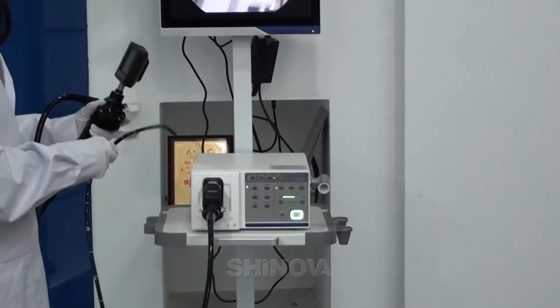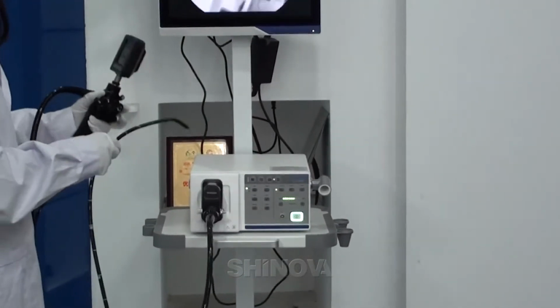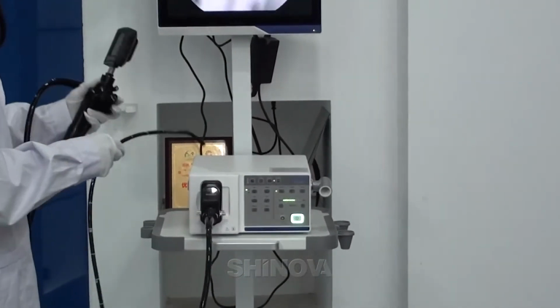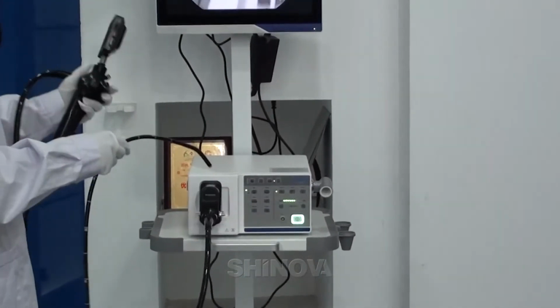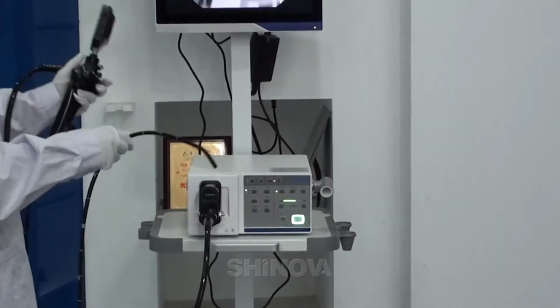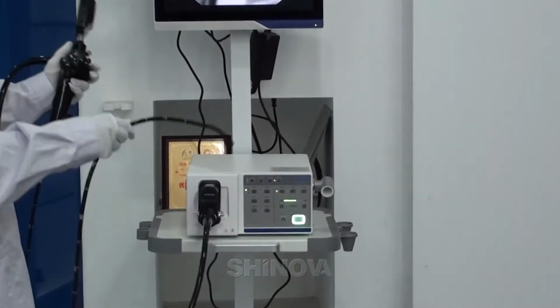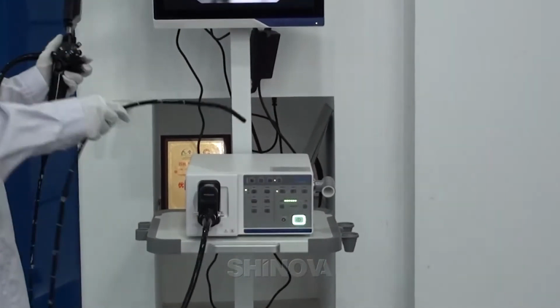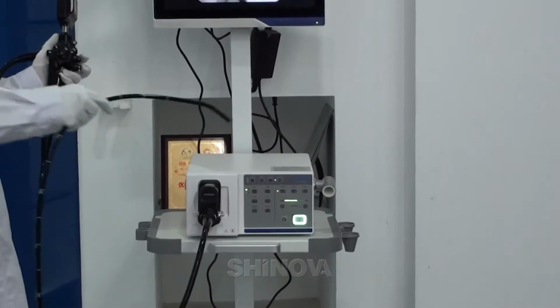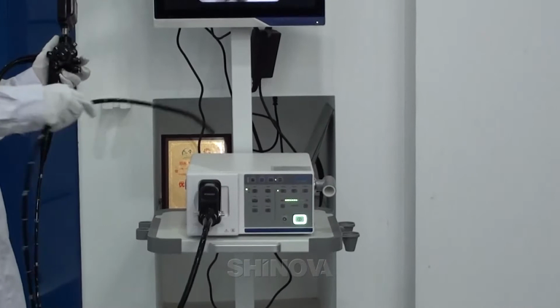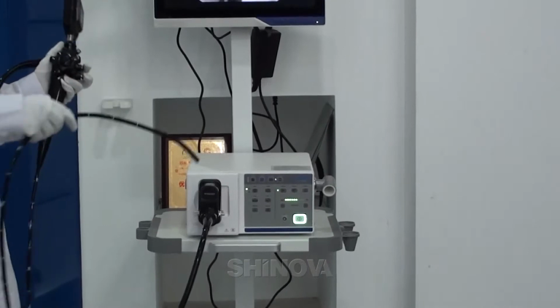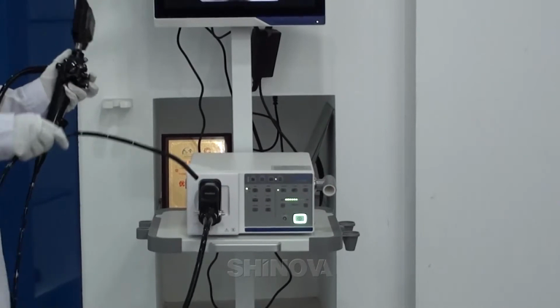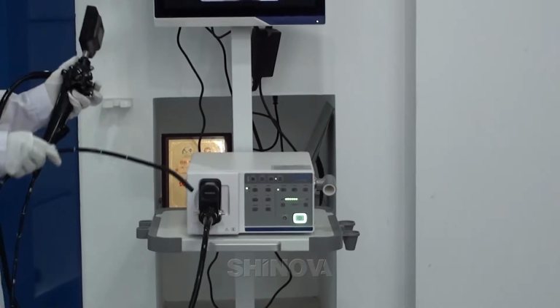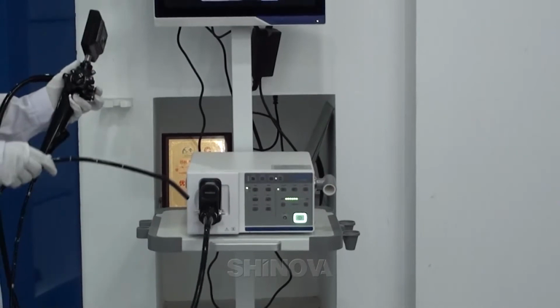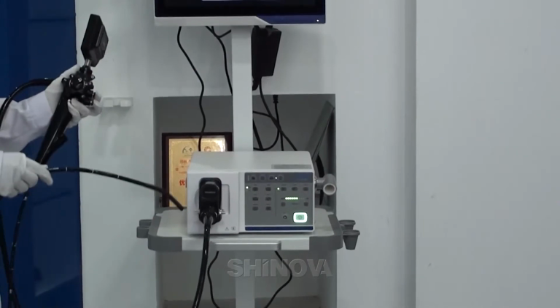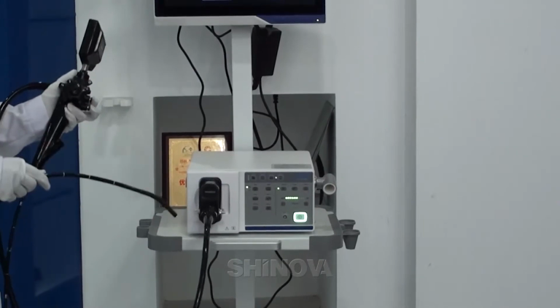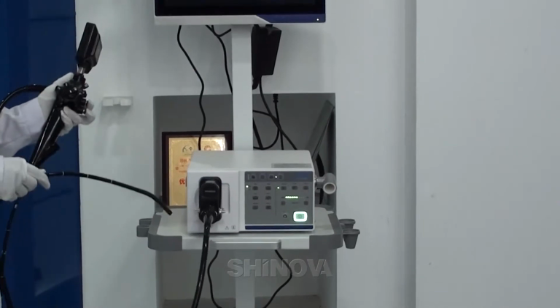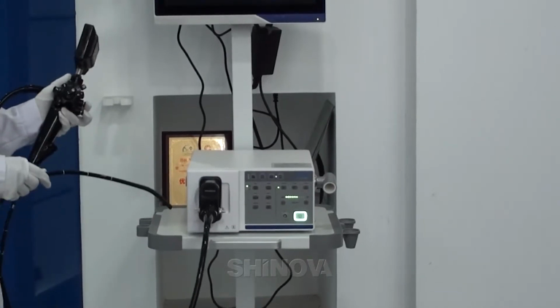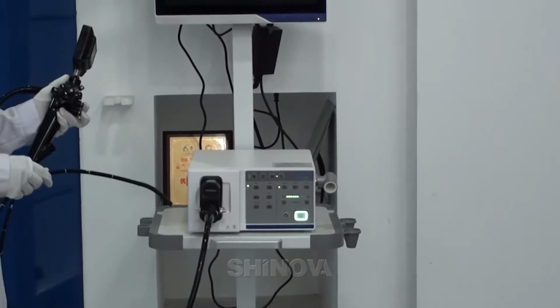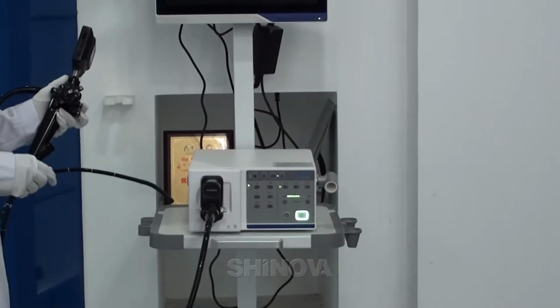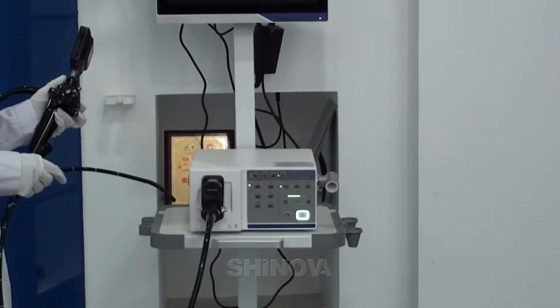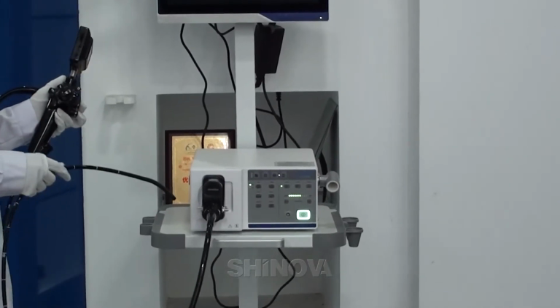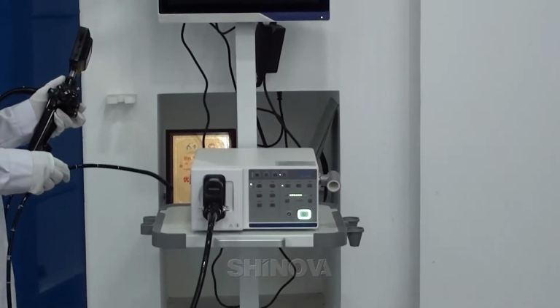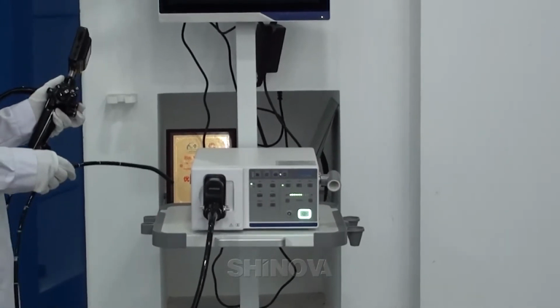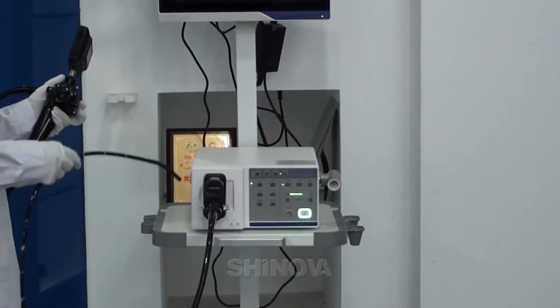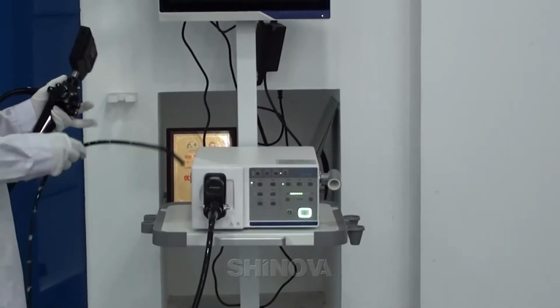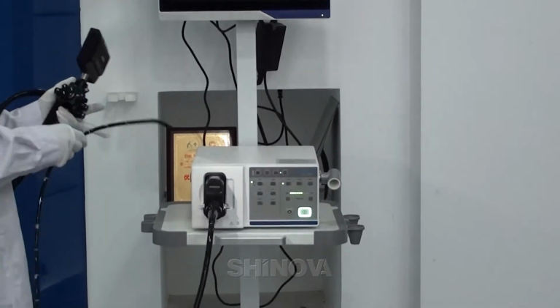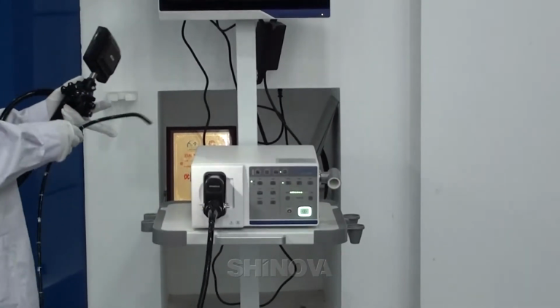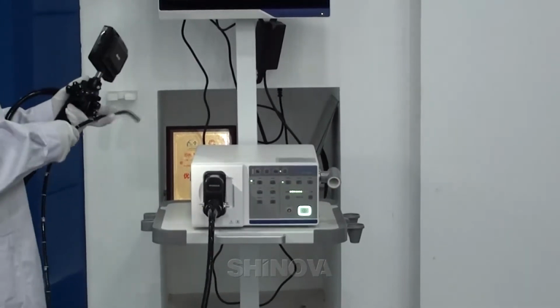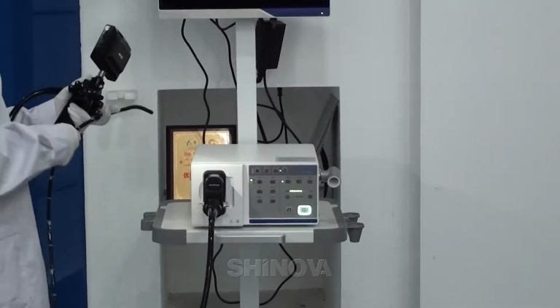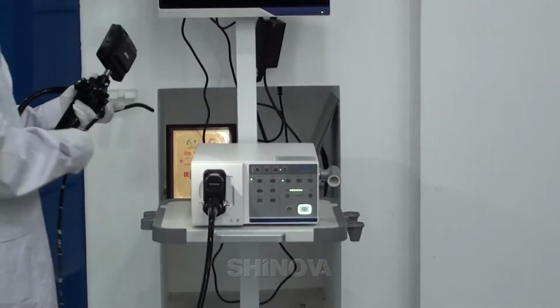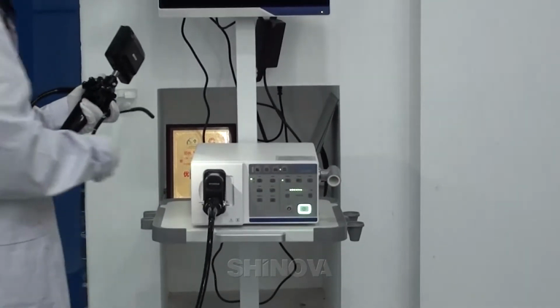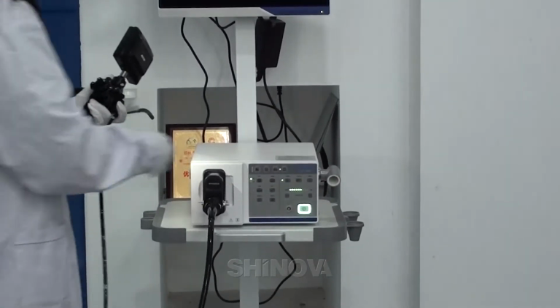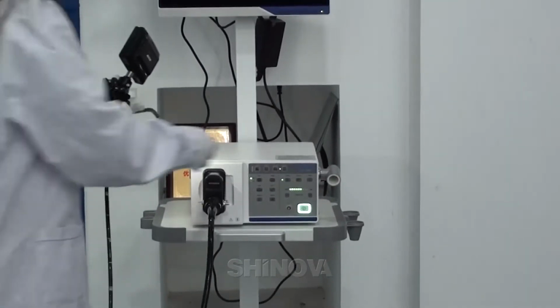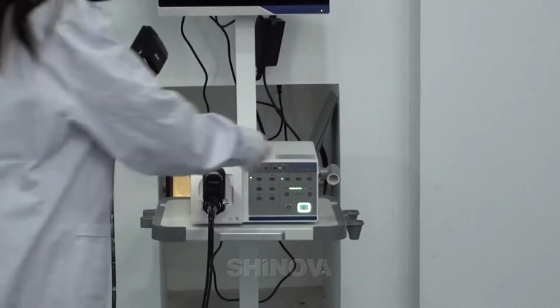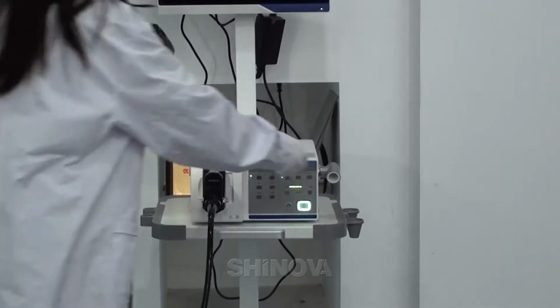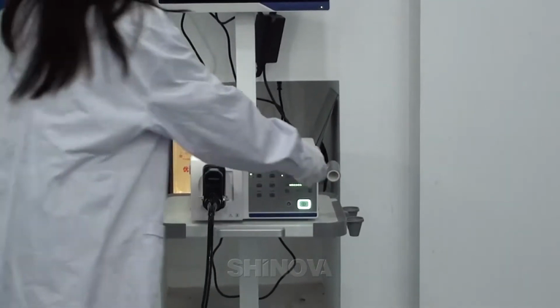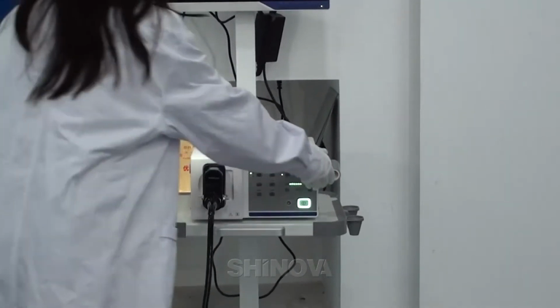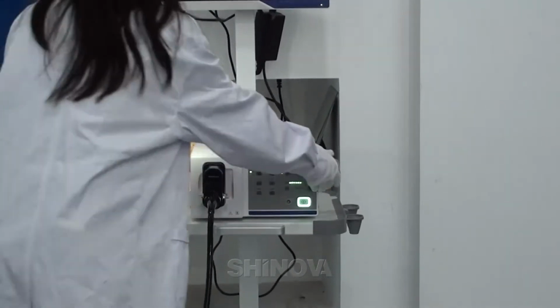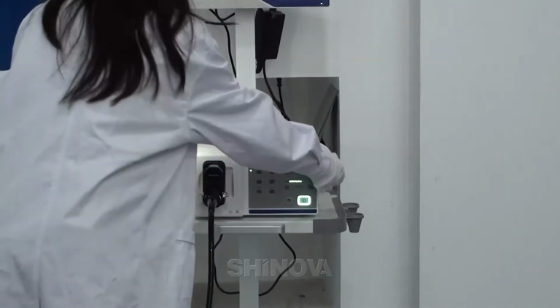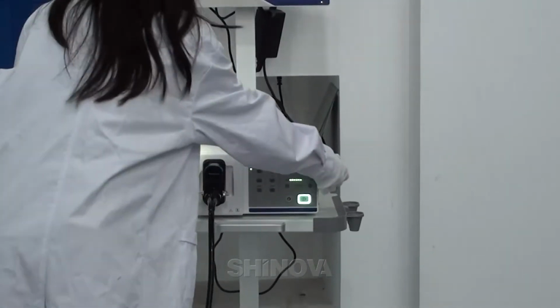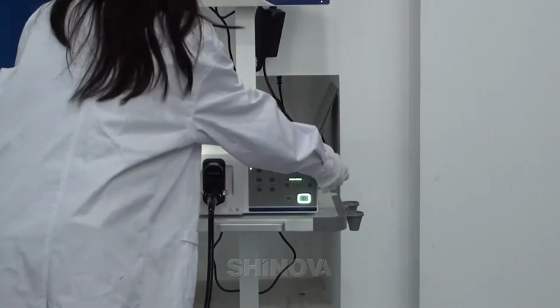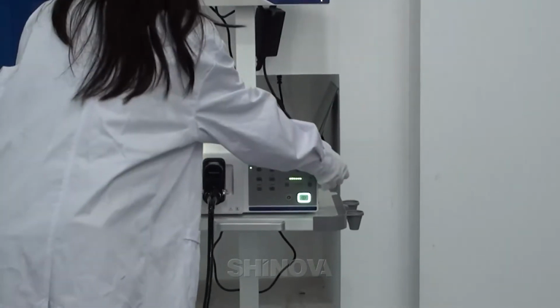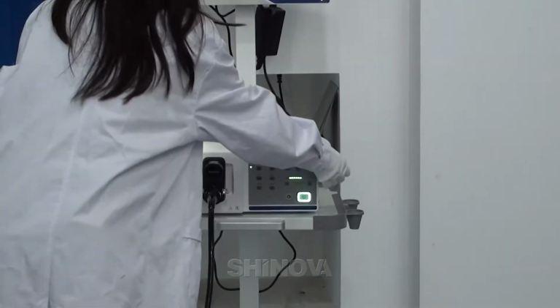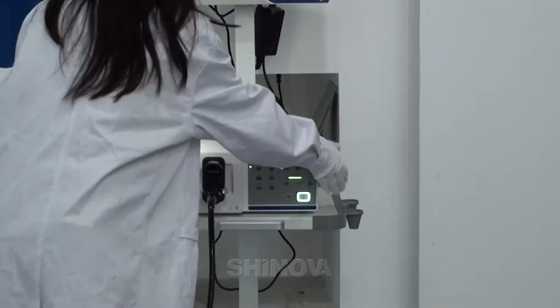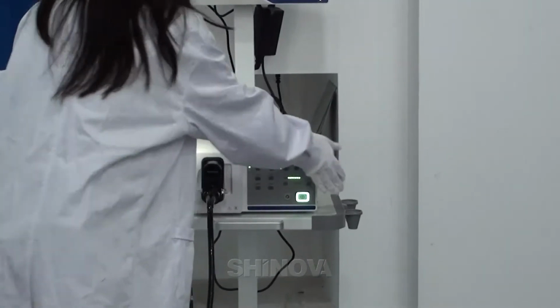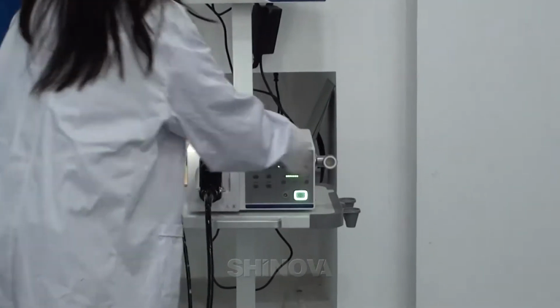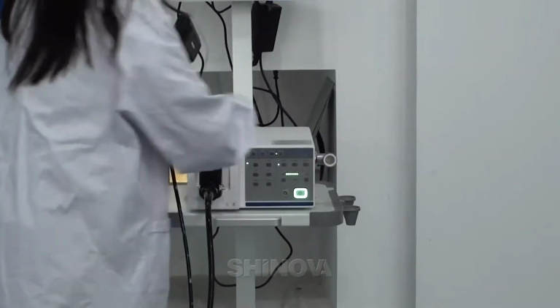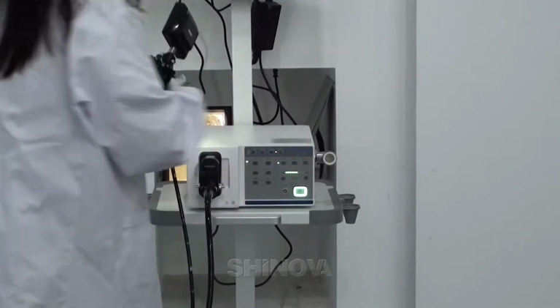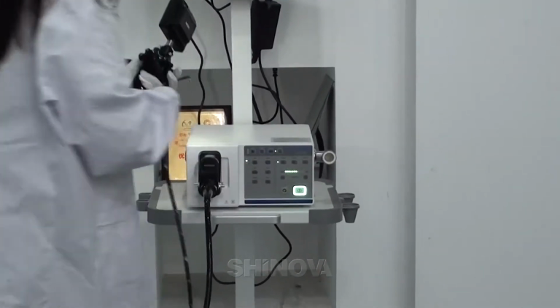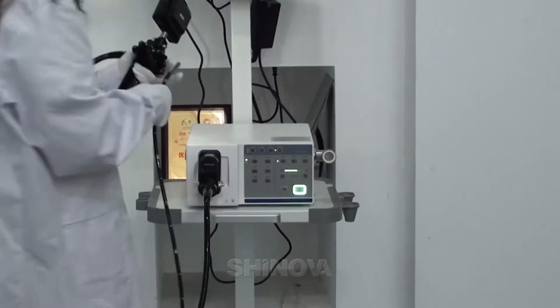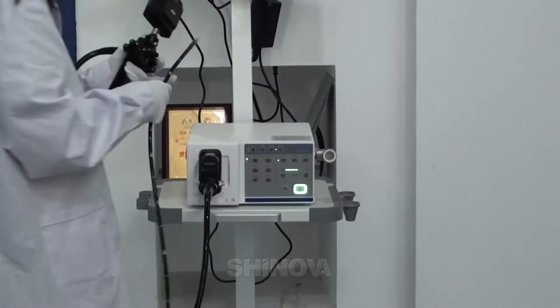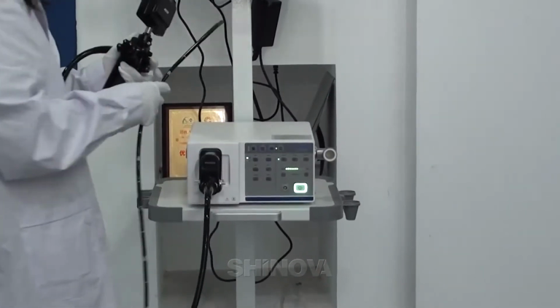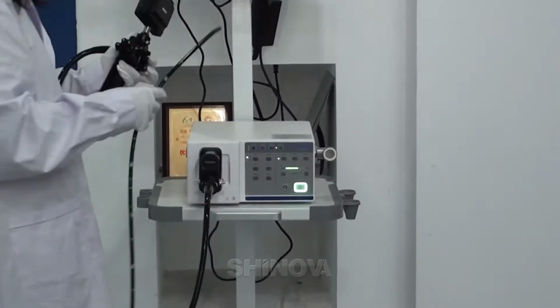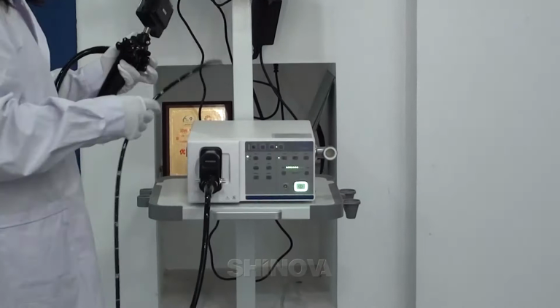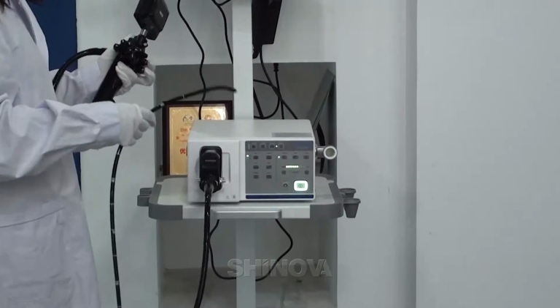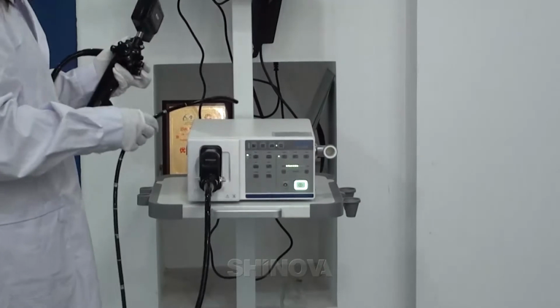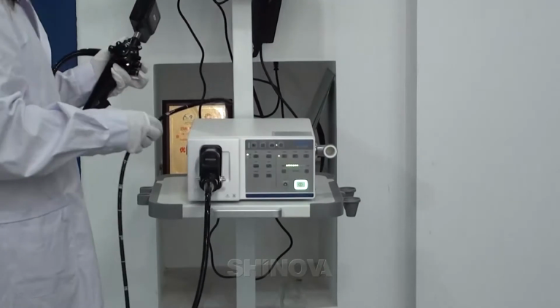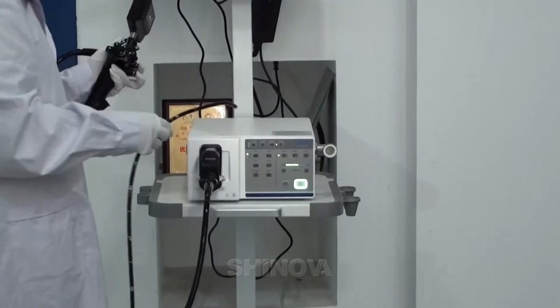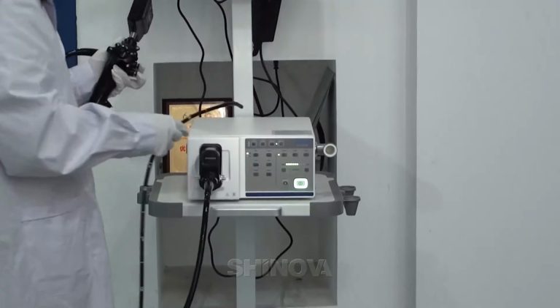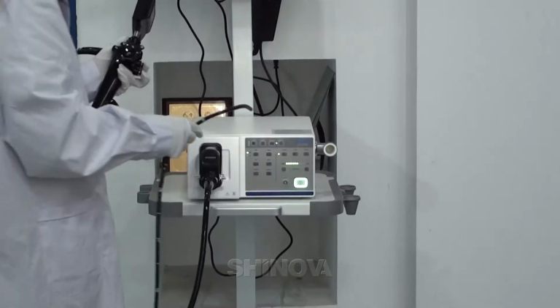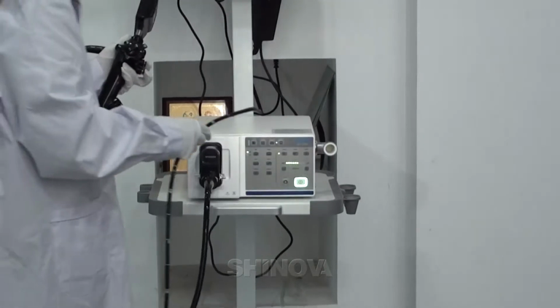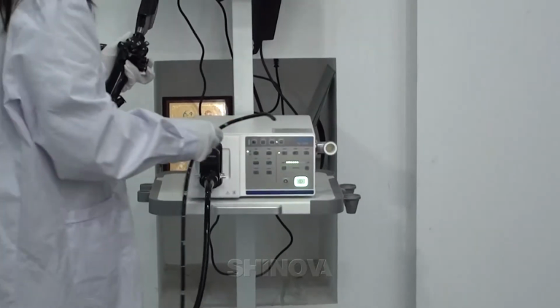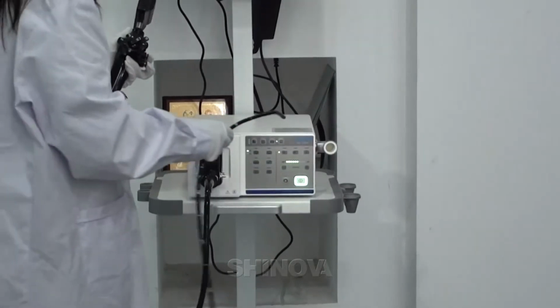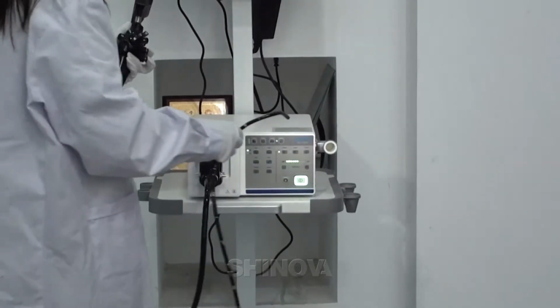First of all, when we start the procedure, we need to do the white balance like this.